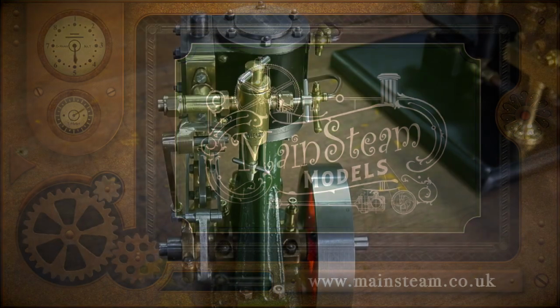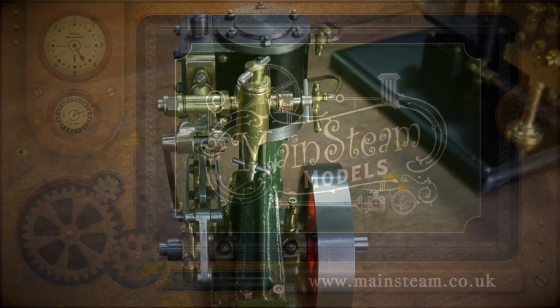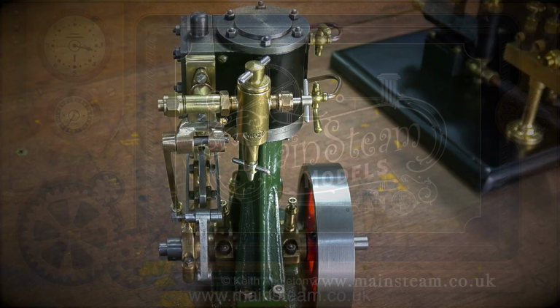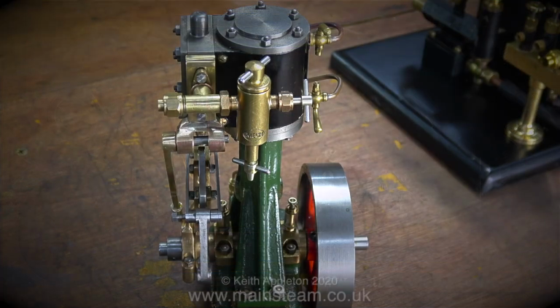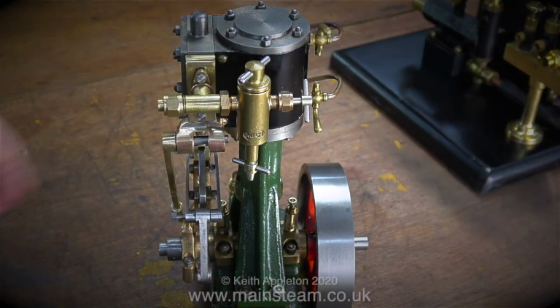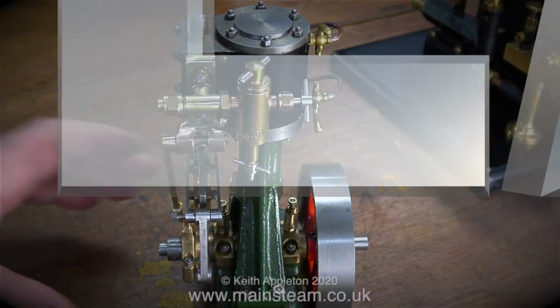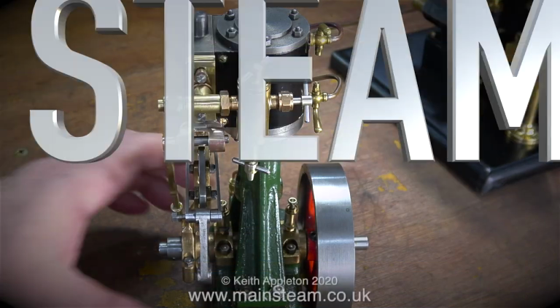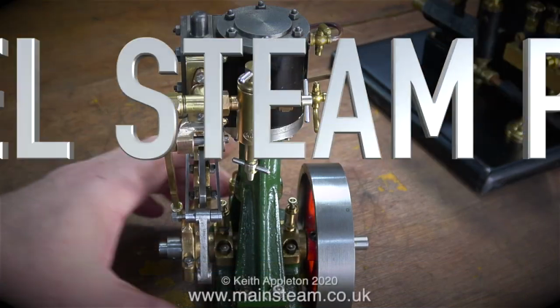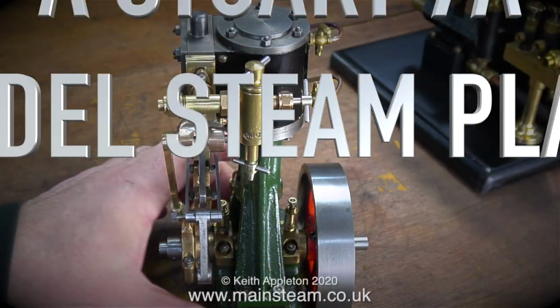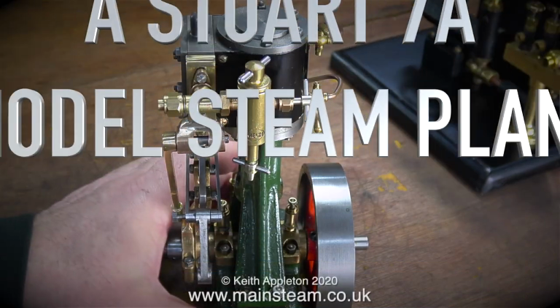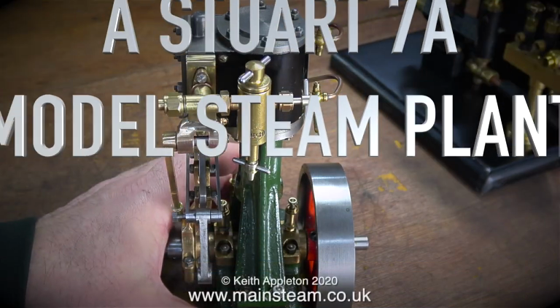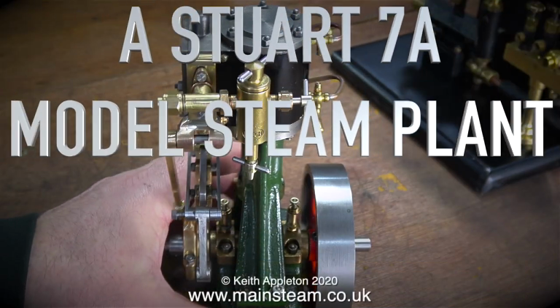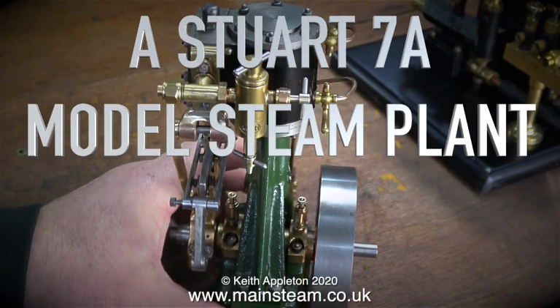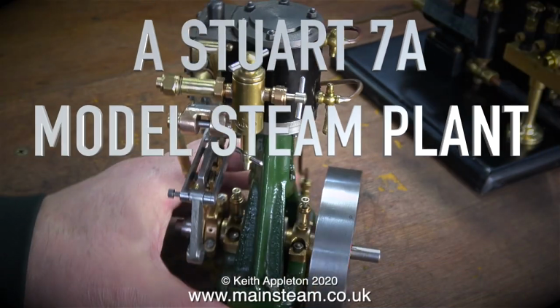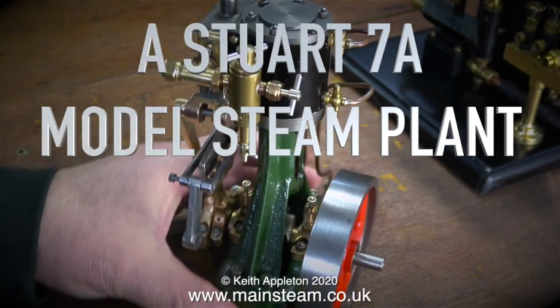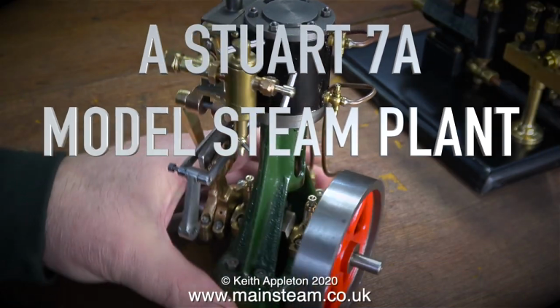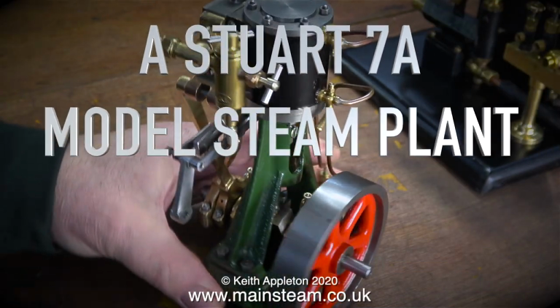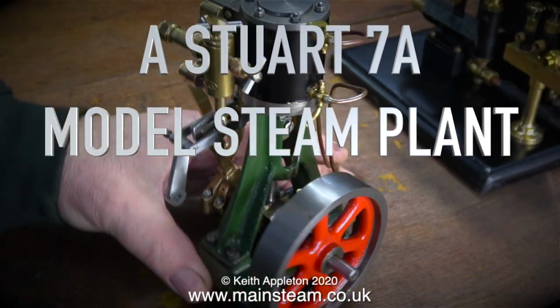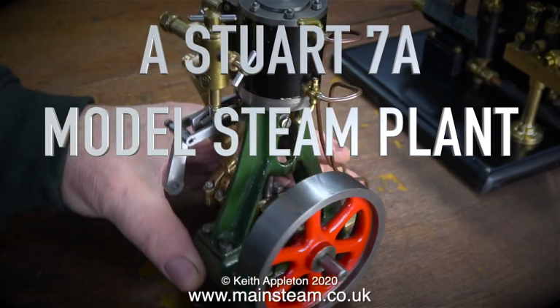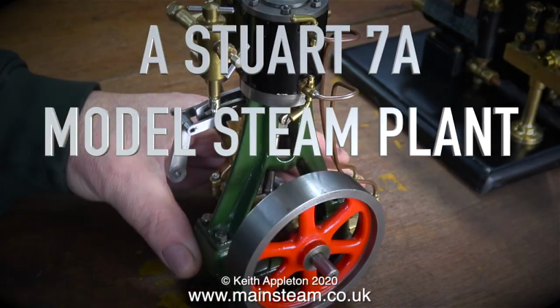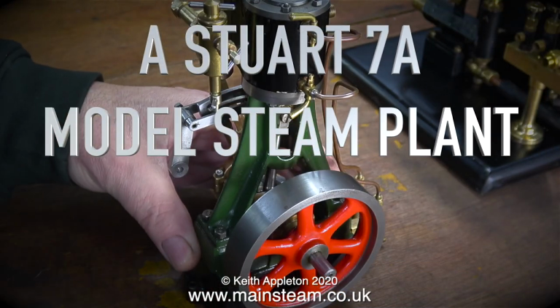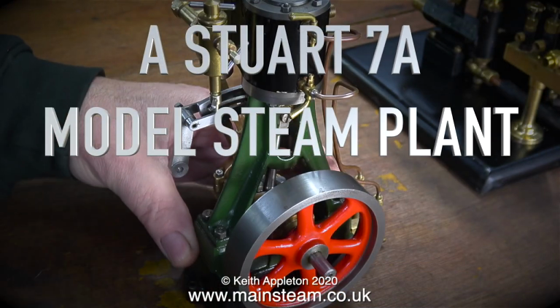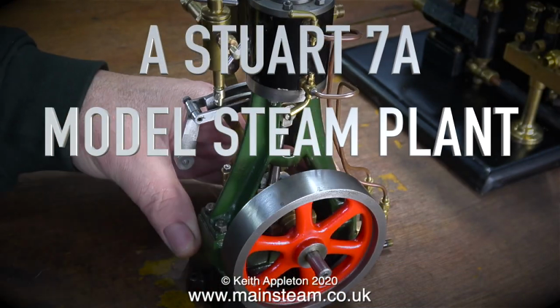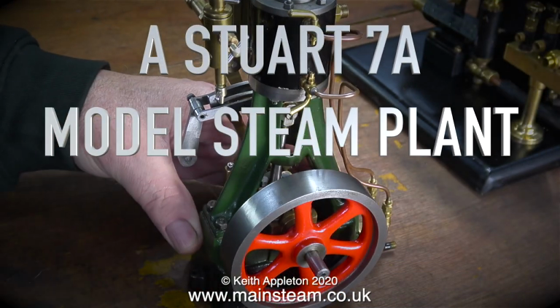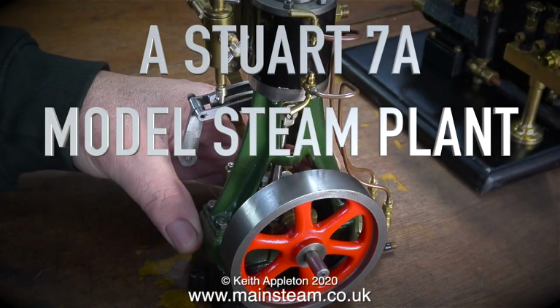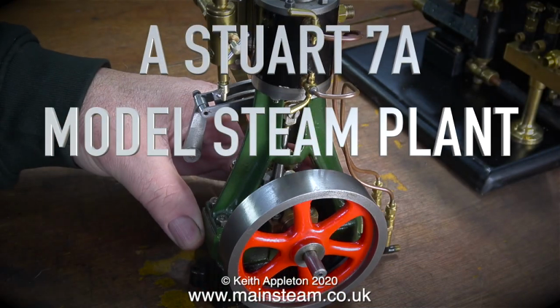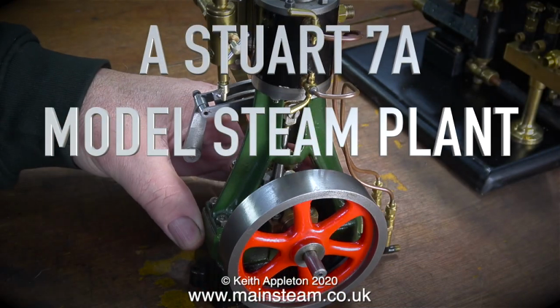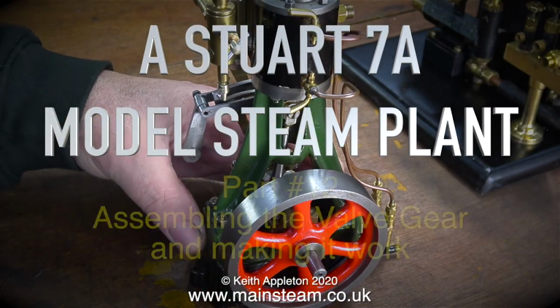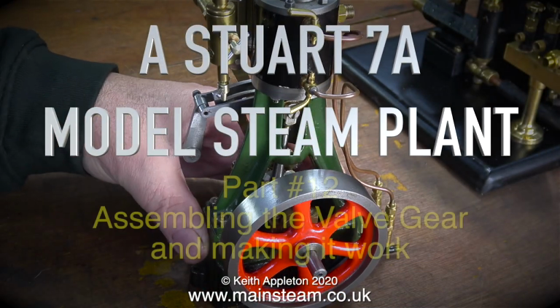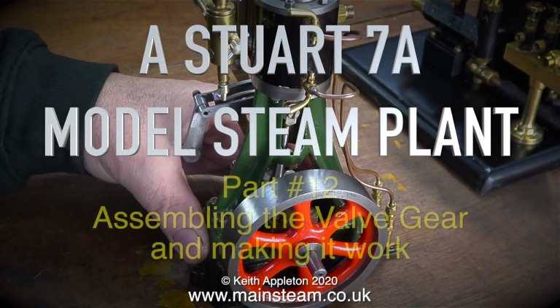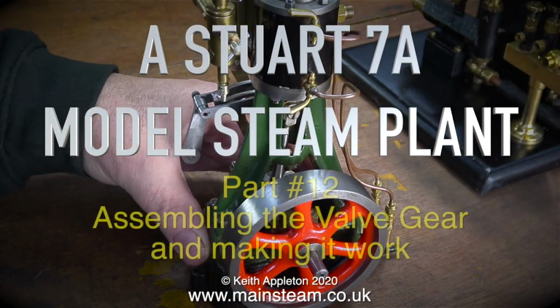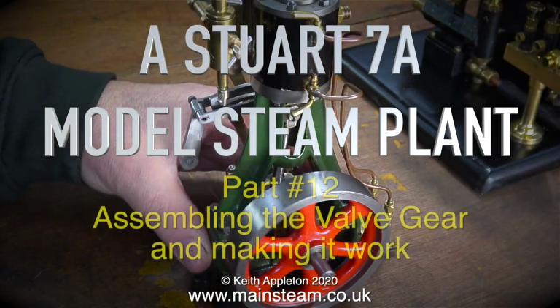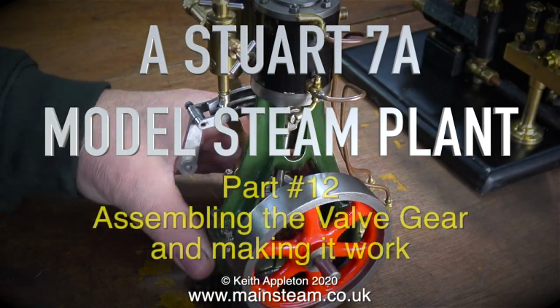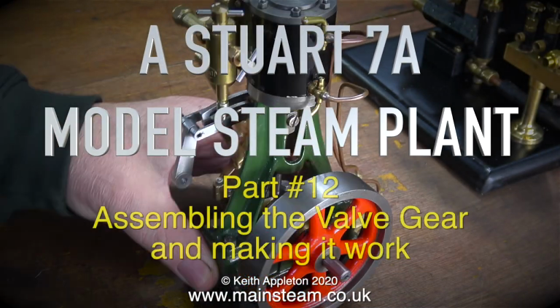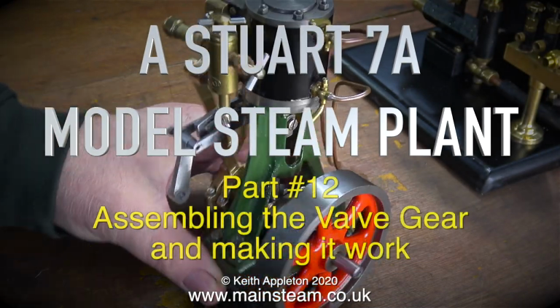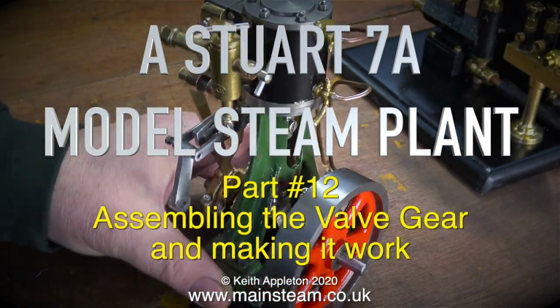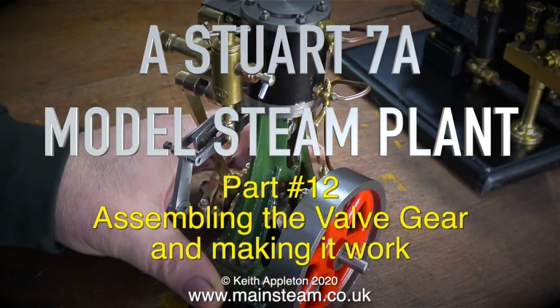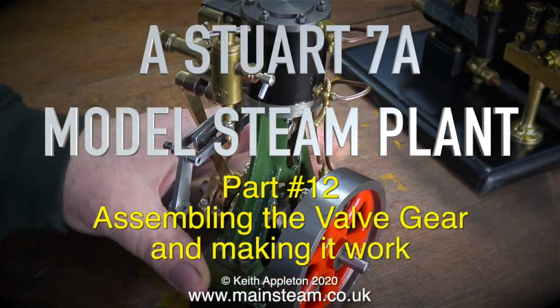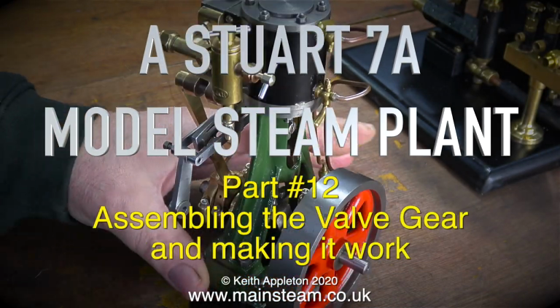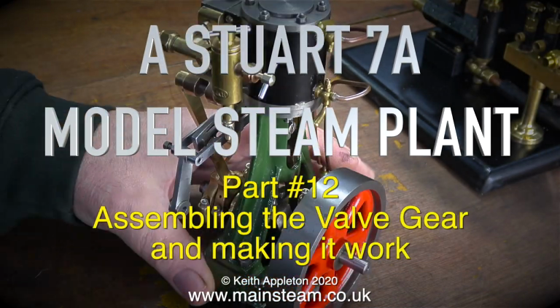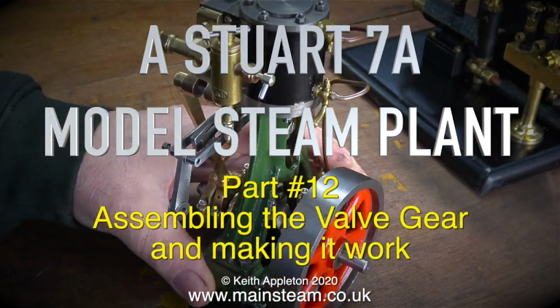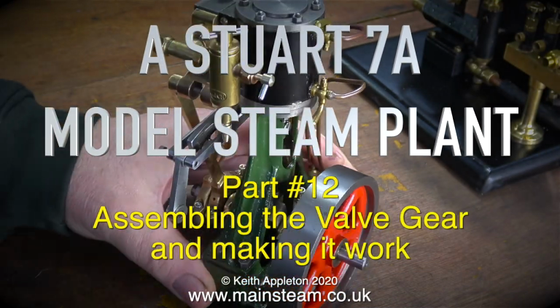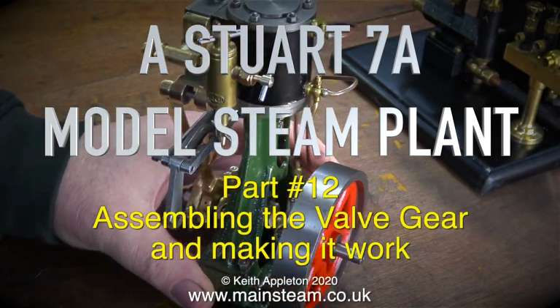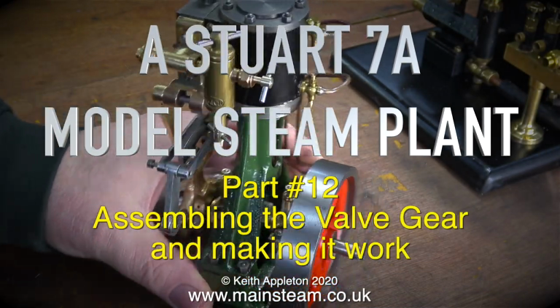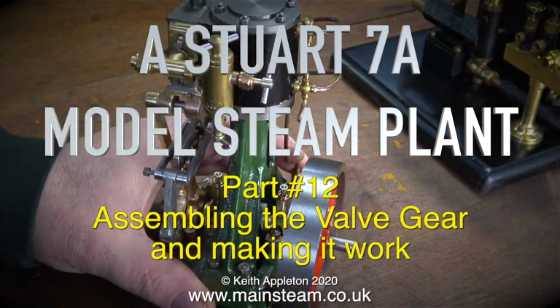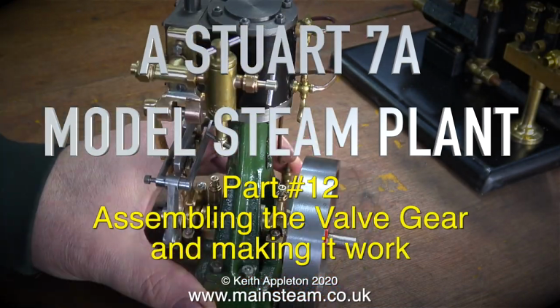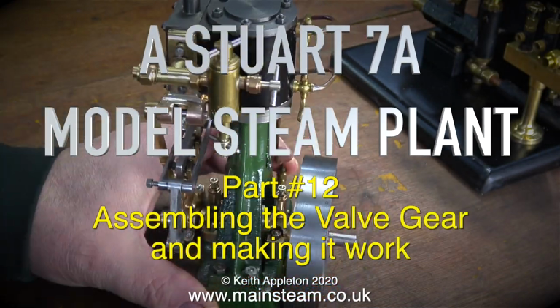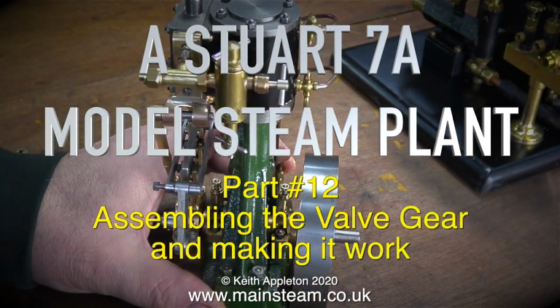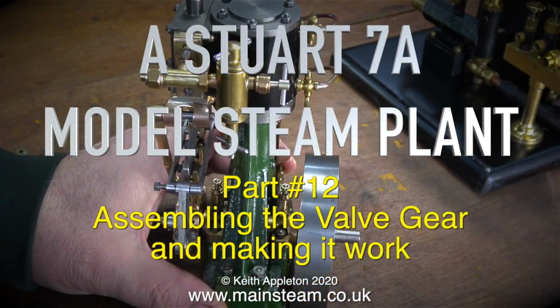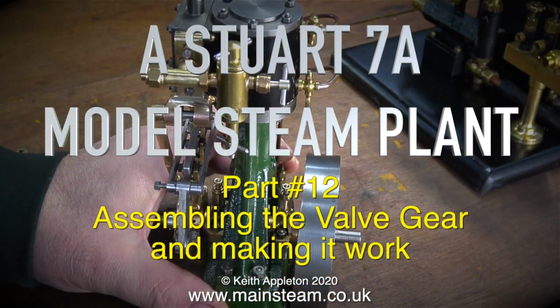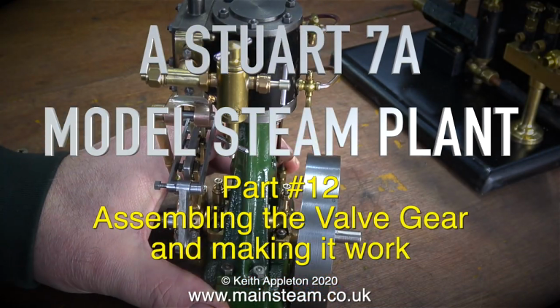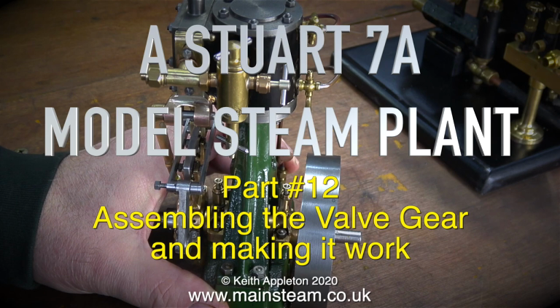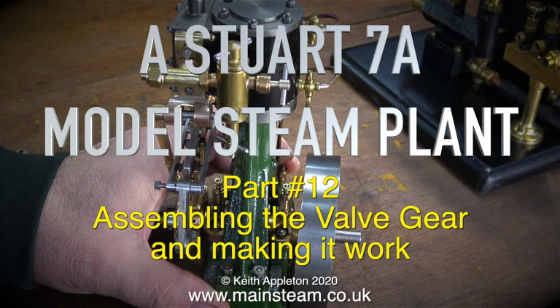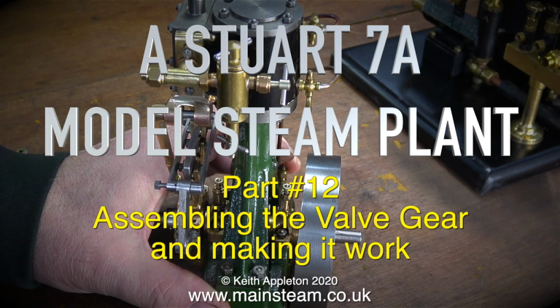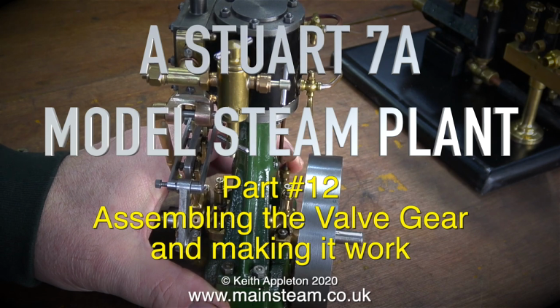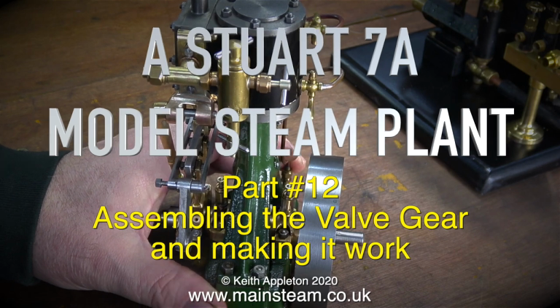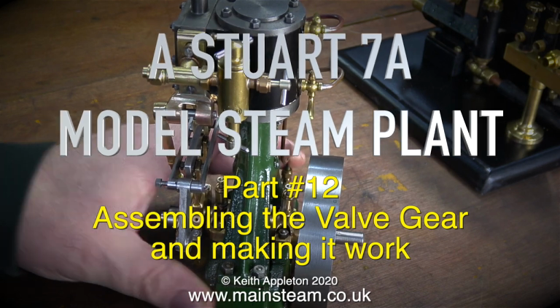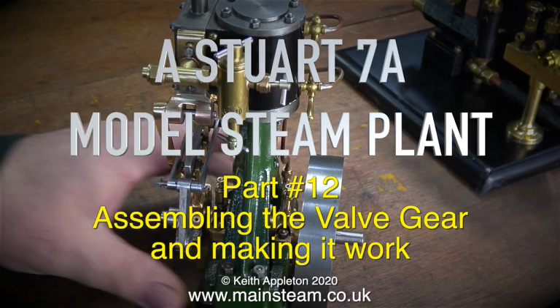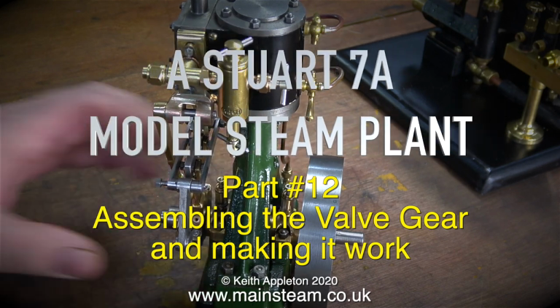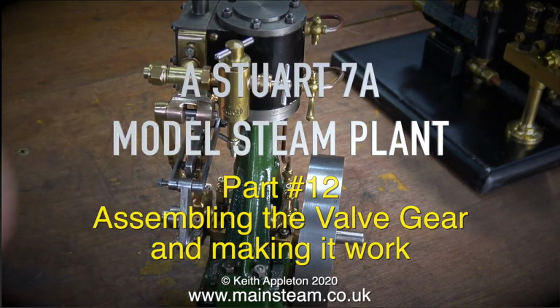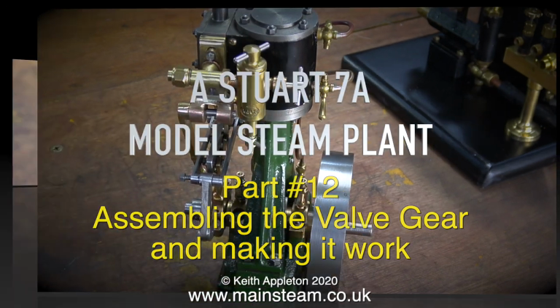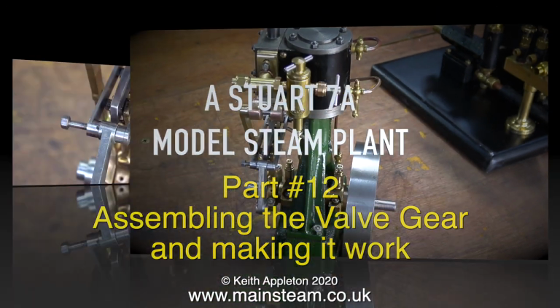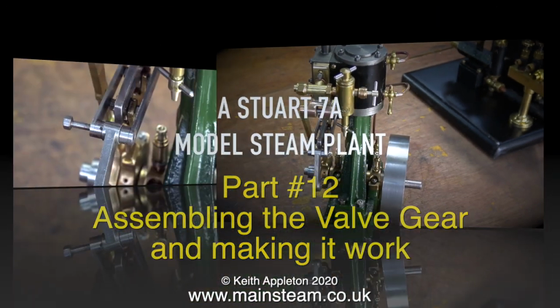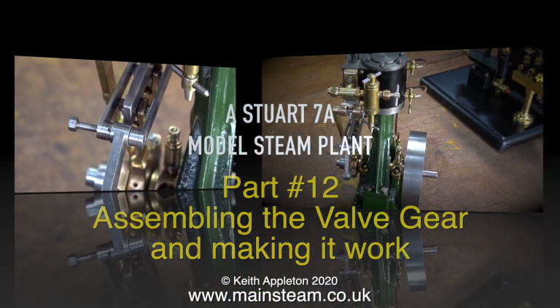A Stuart 7A model steam plant. This is part 12: assembling the valve gear and making it work.